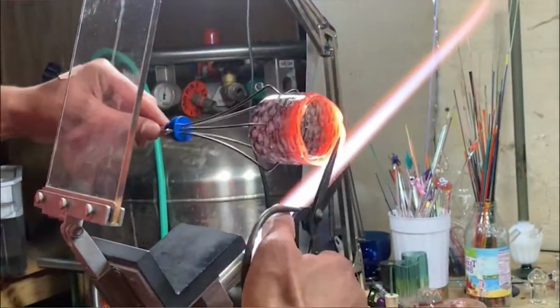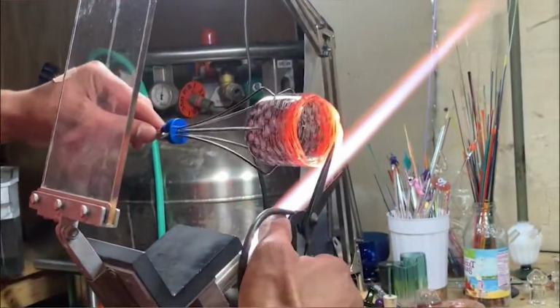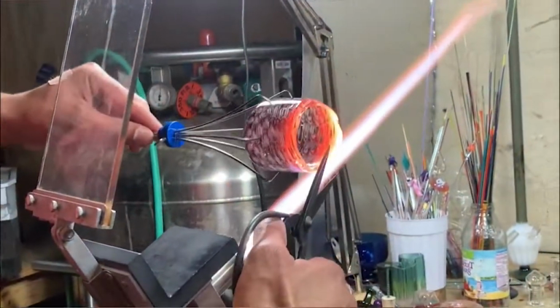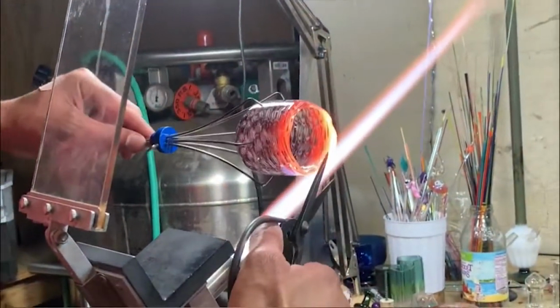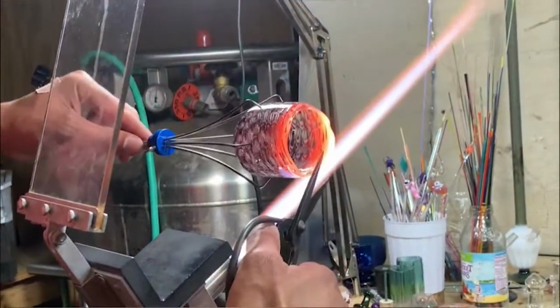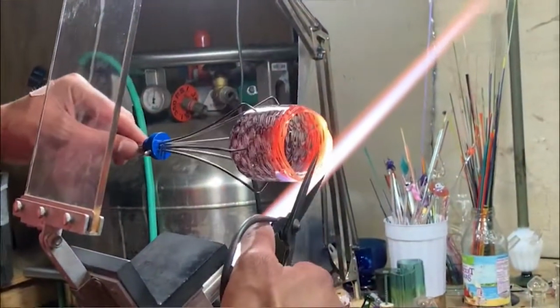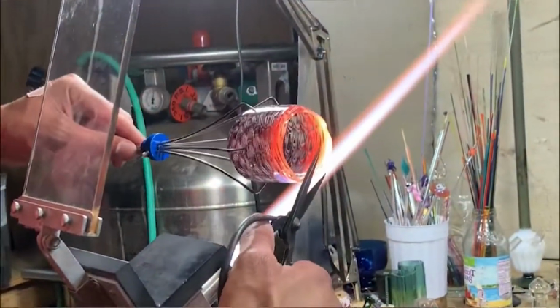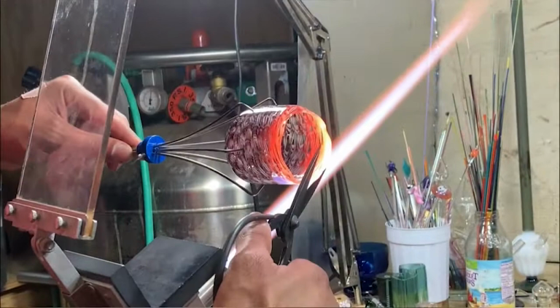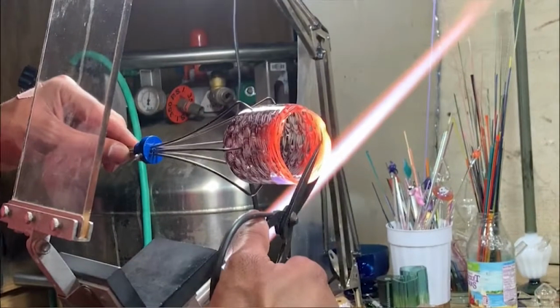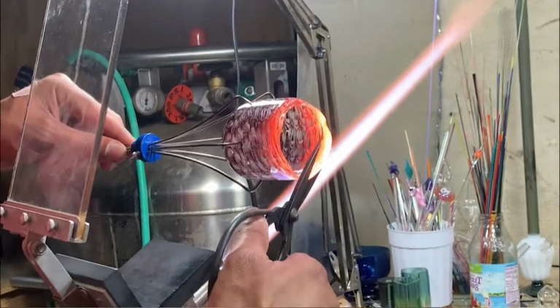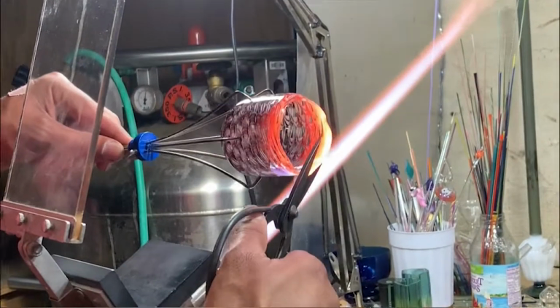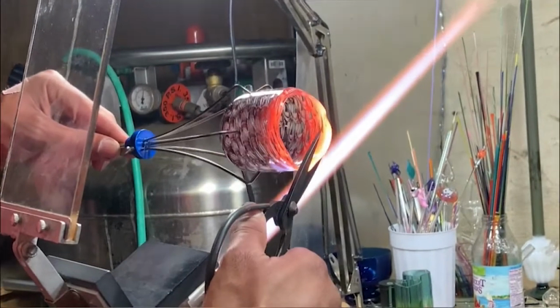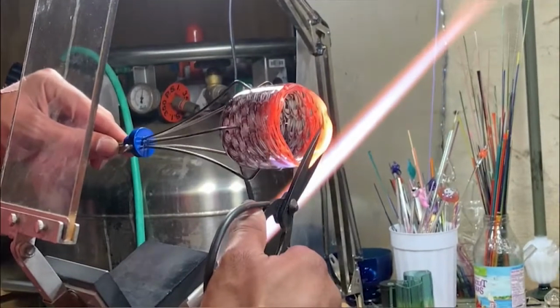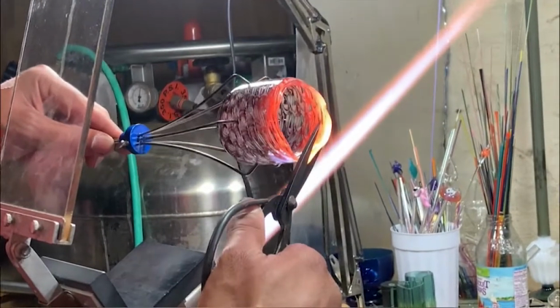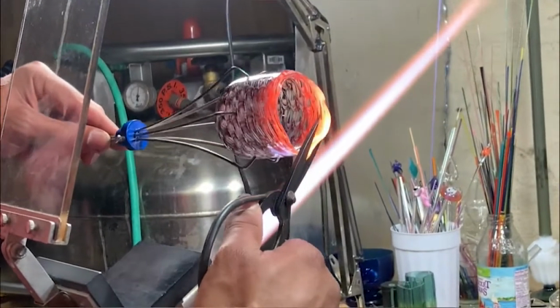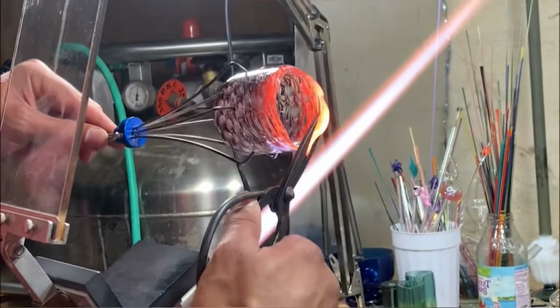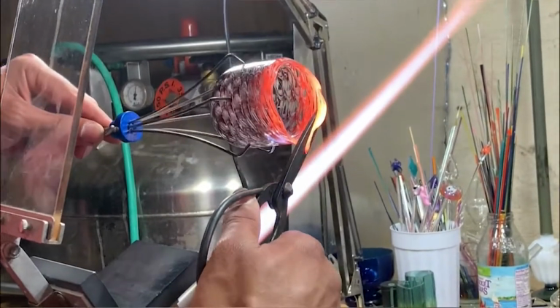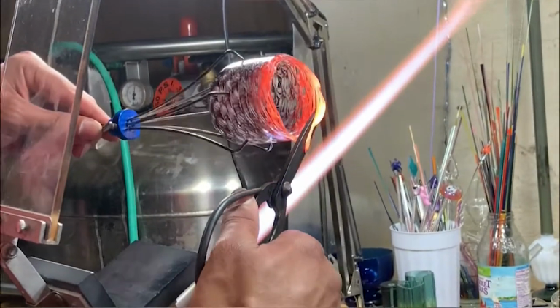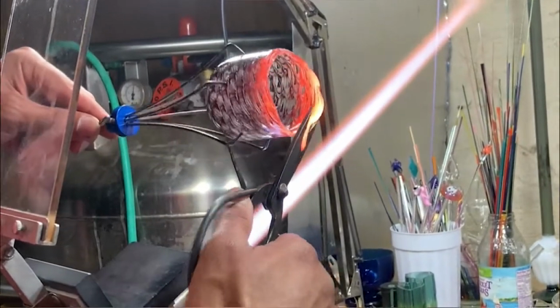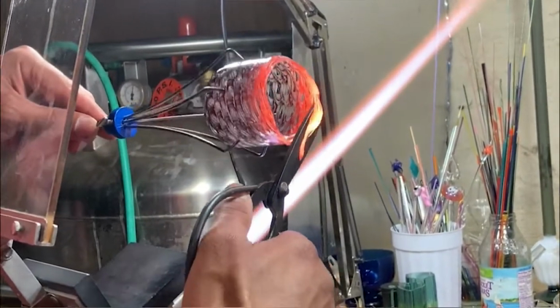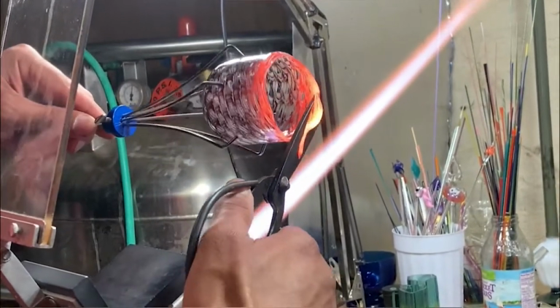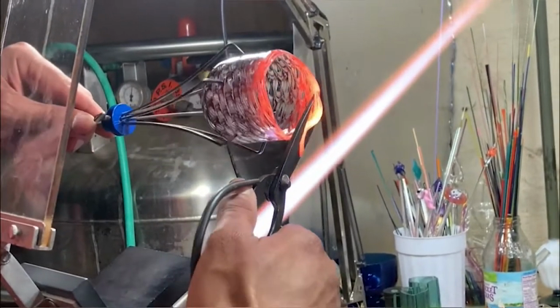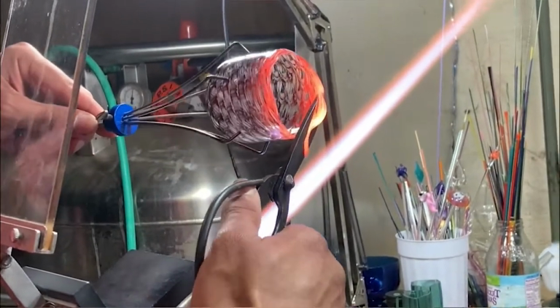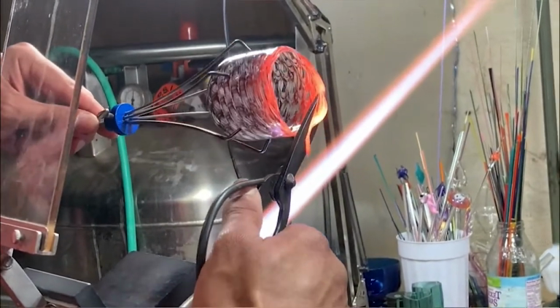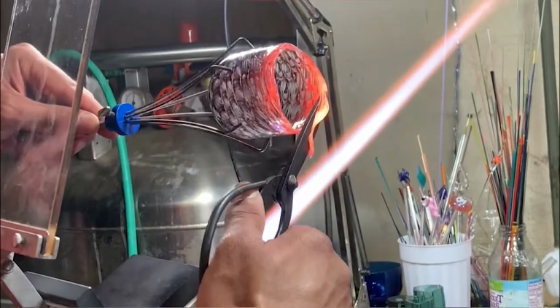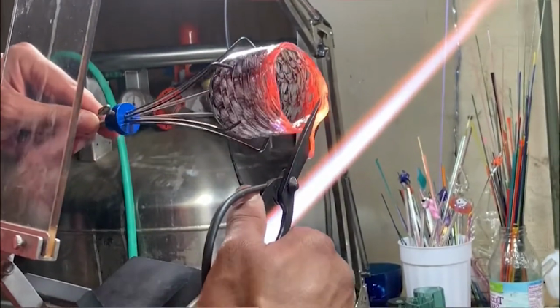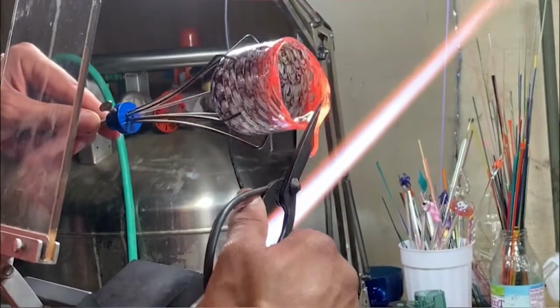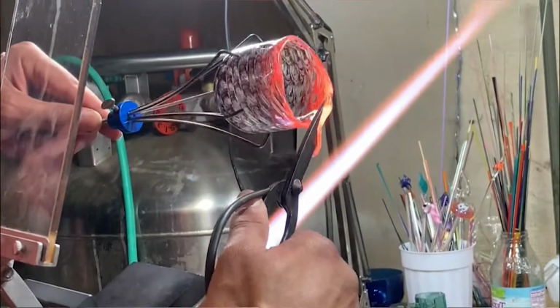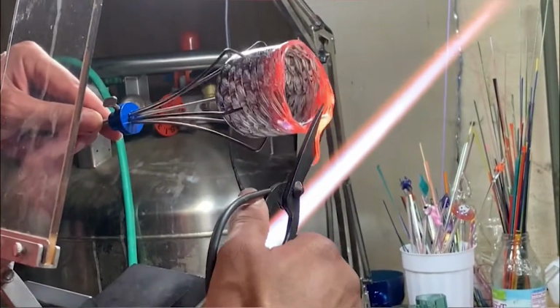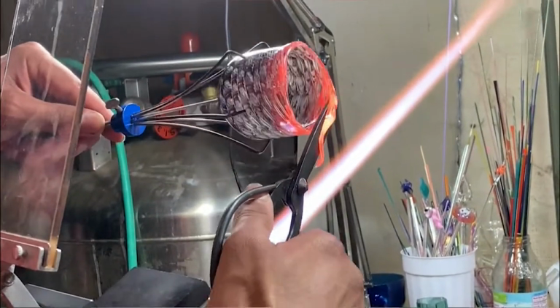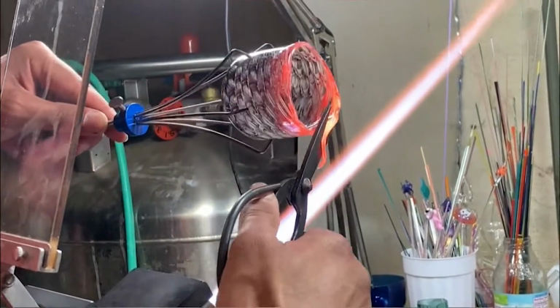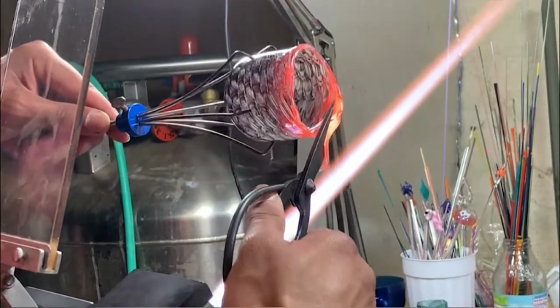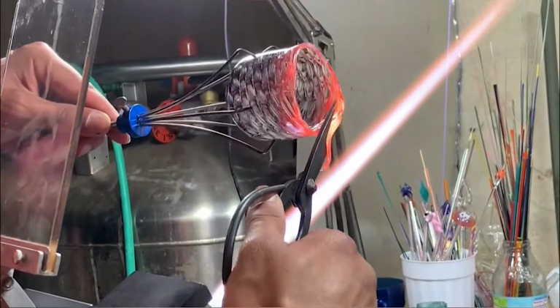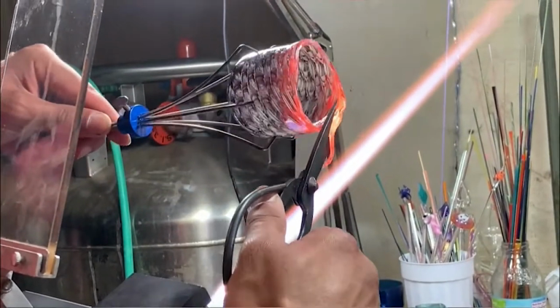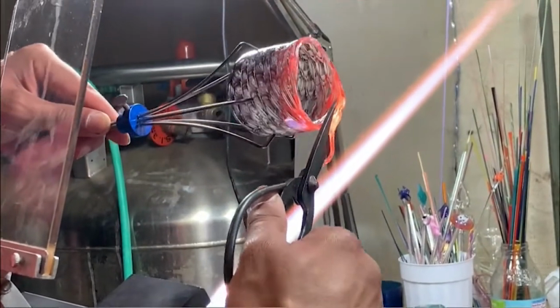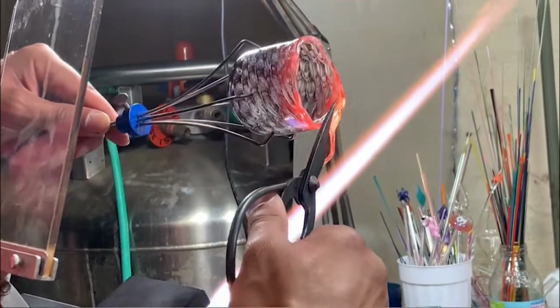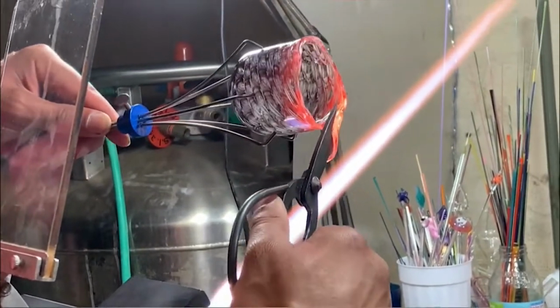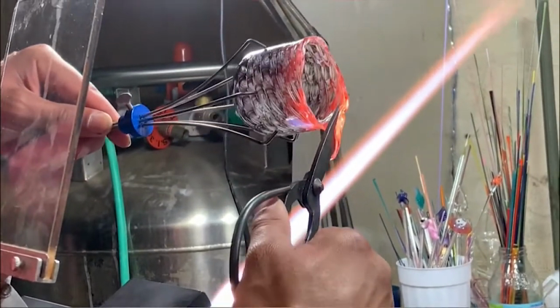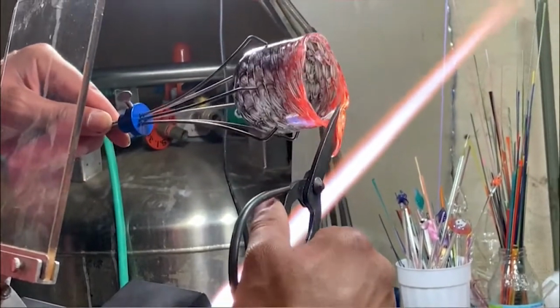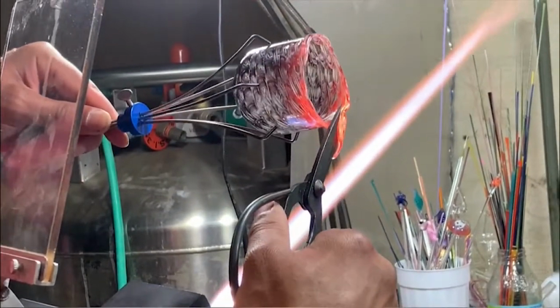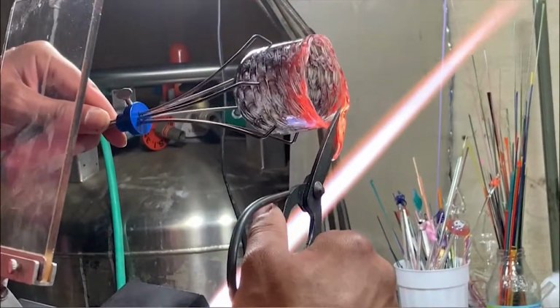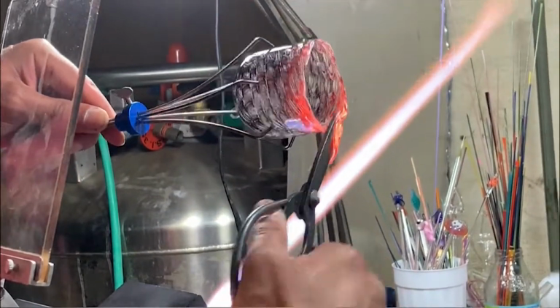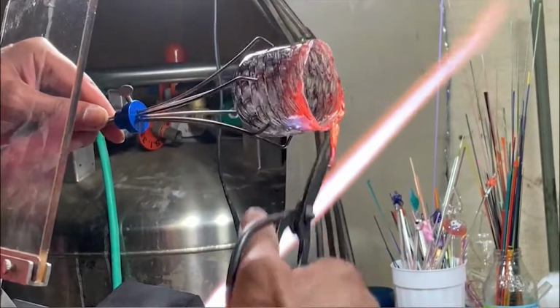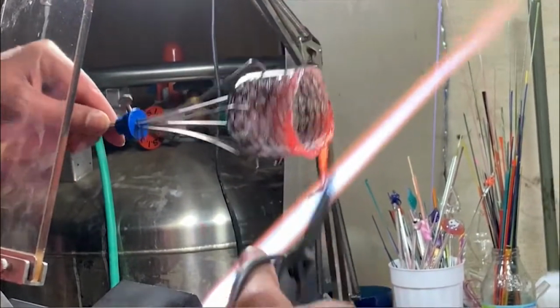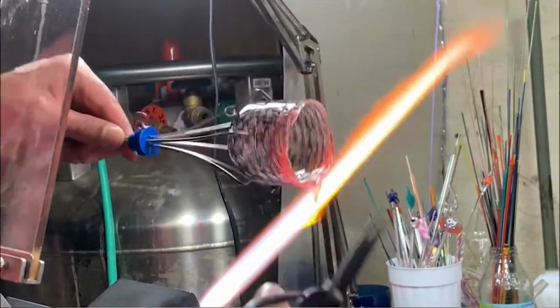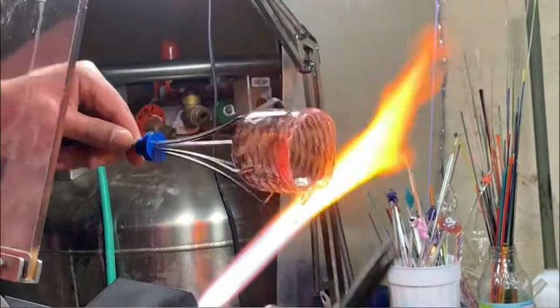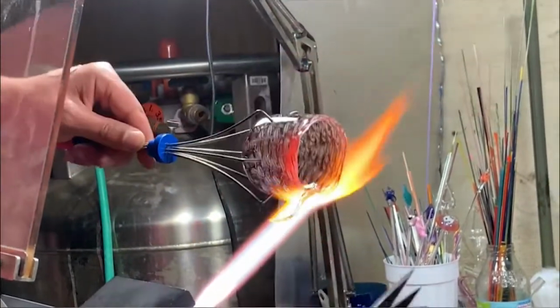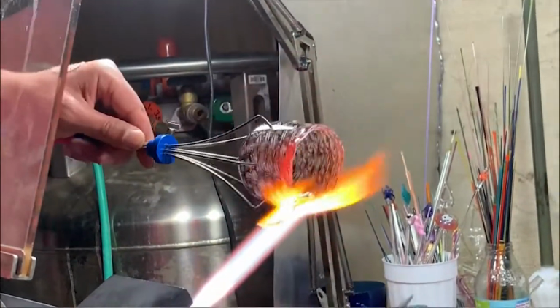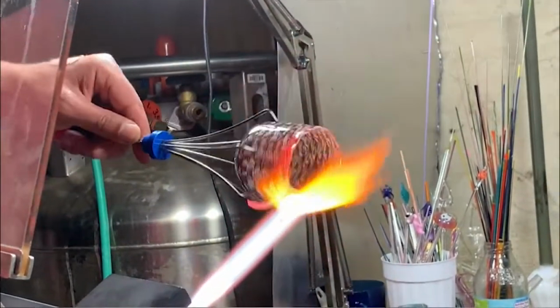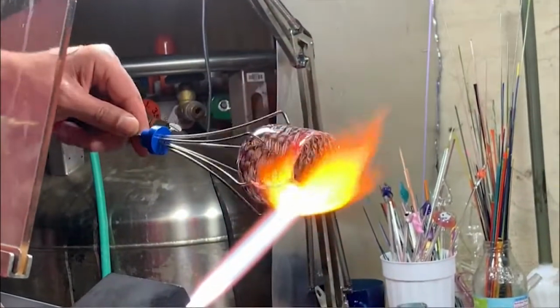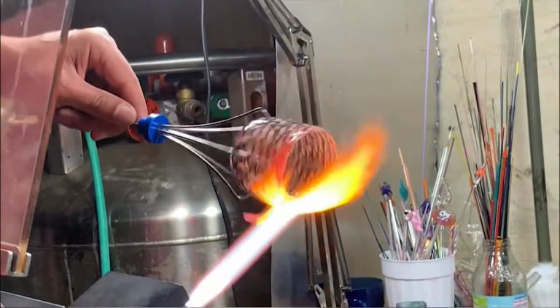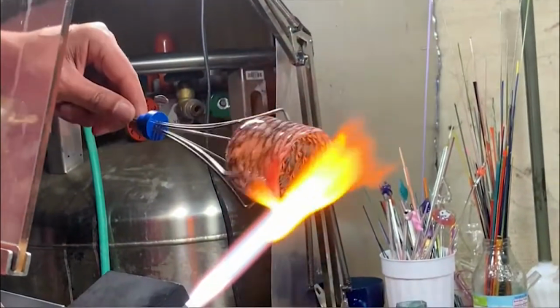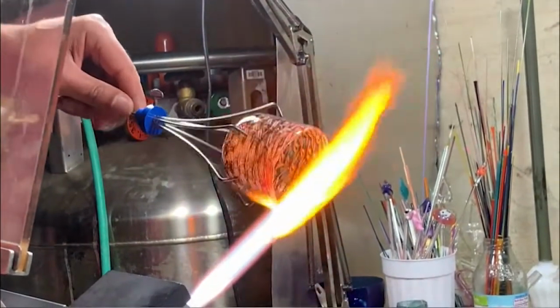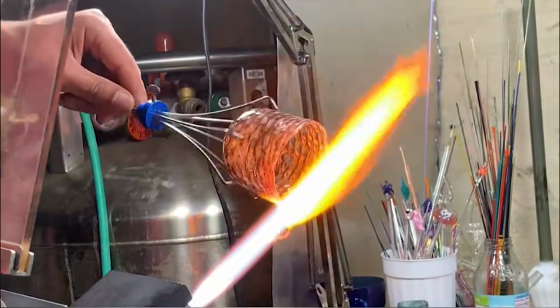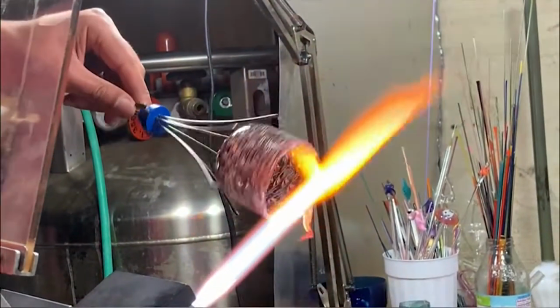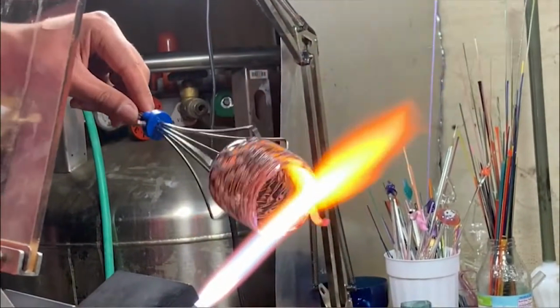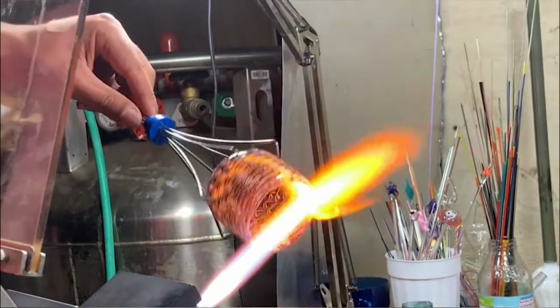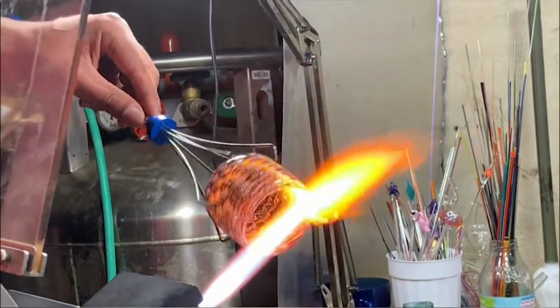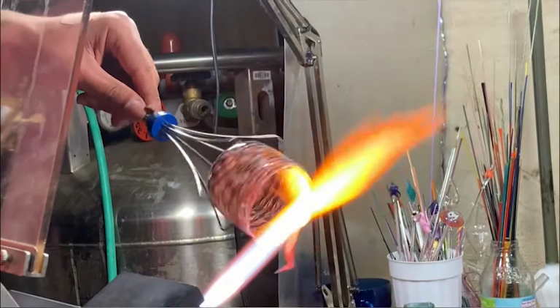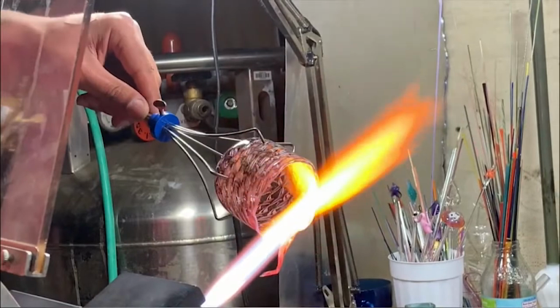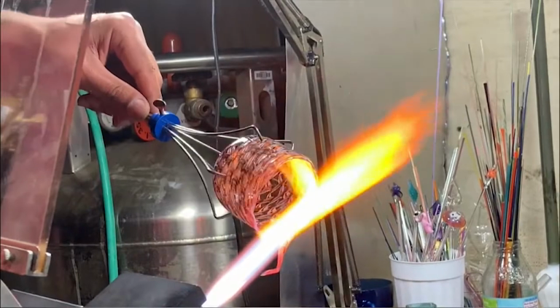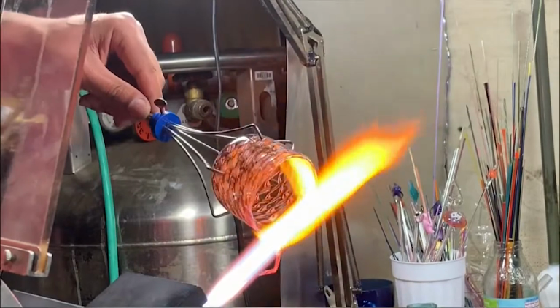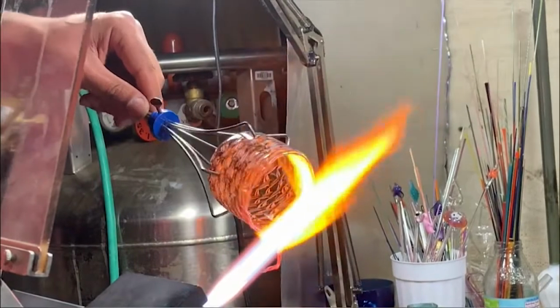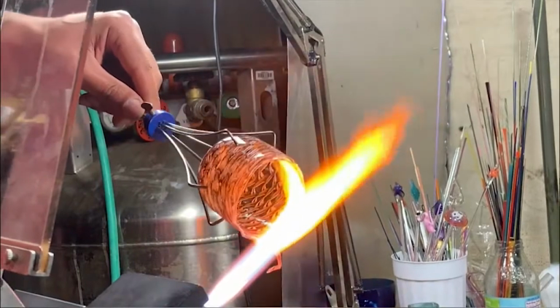While the glass is hot, it's very easy to cut with scissors, giving a nice refined edge to the cup.